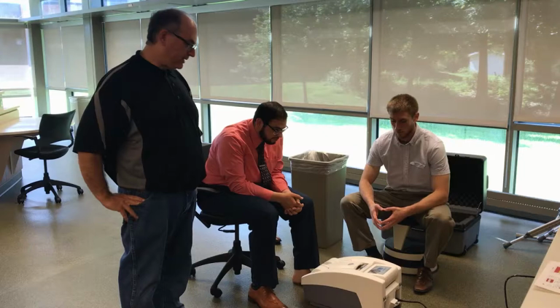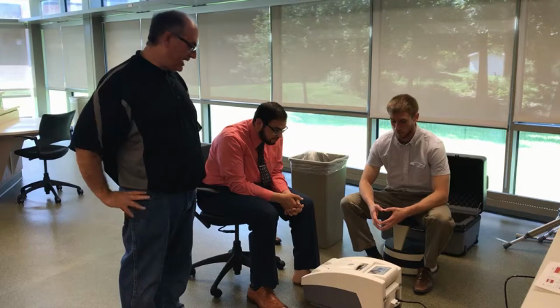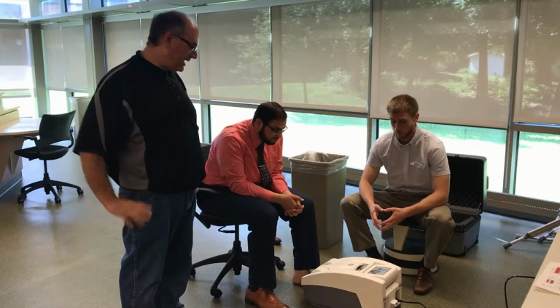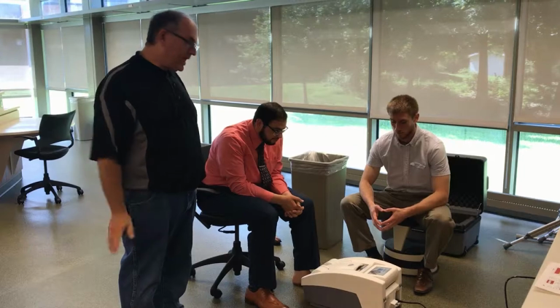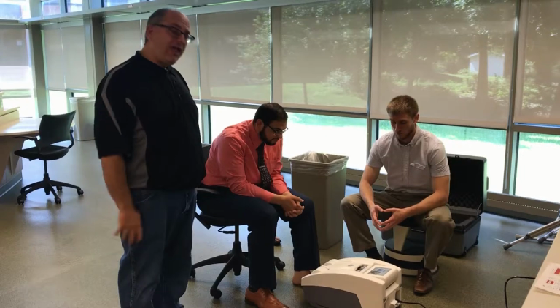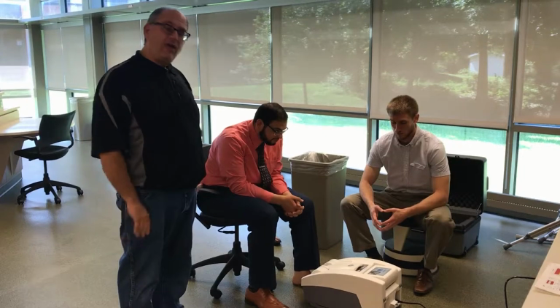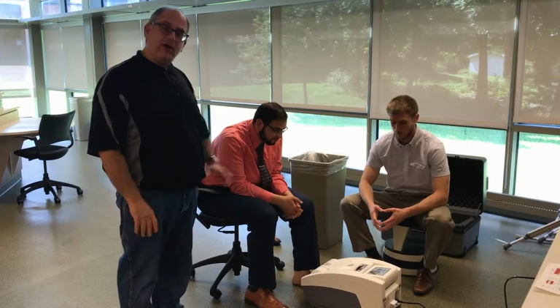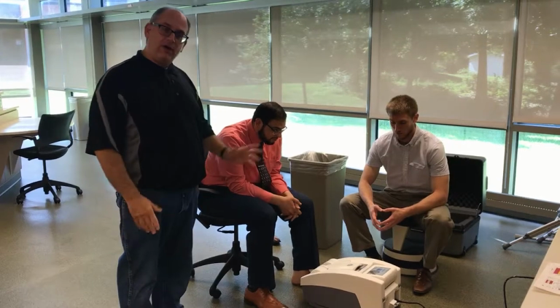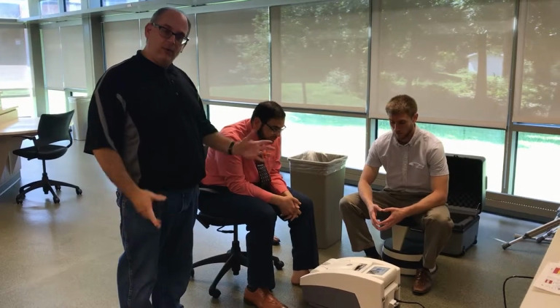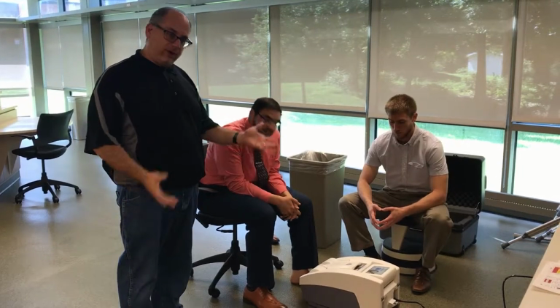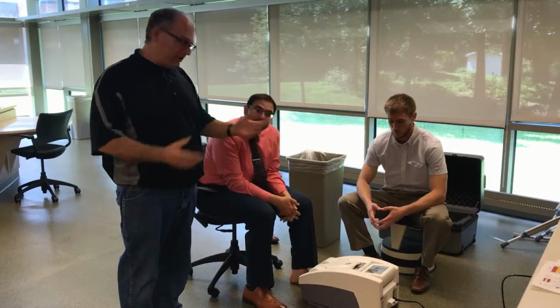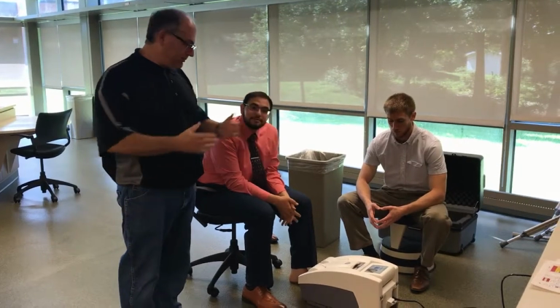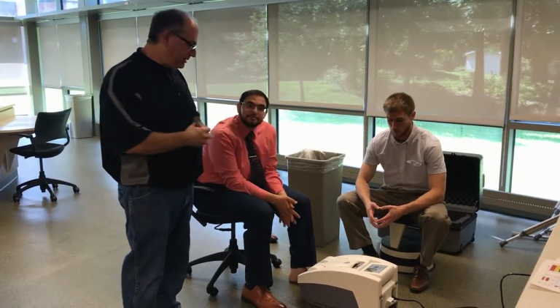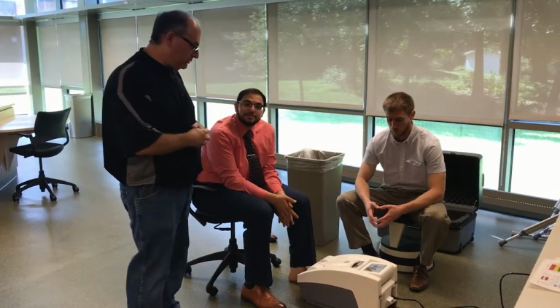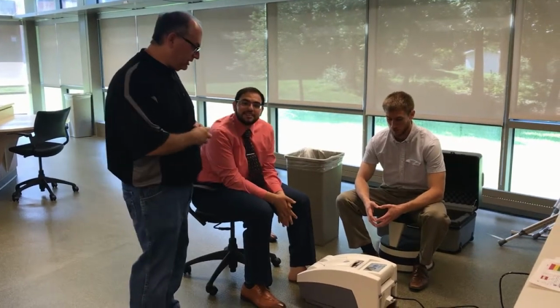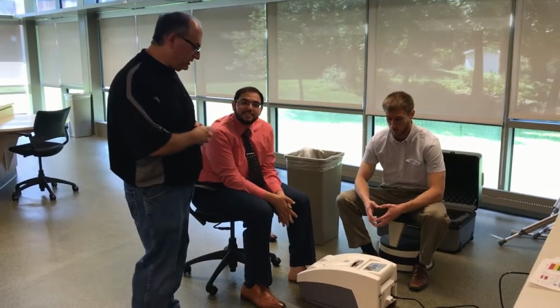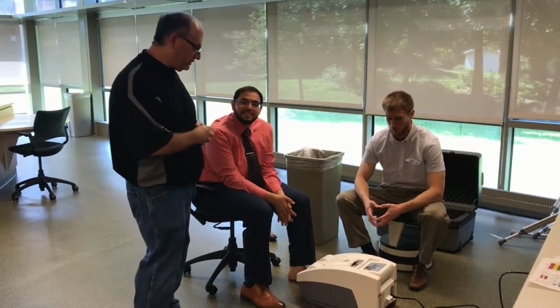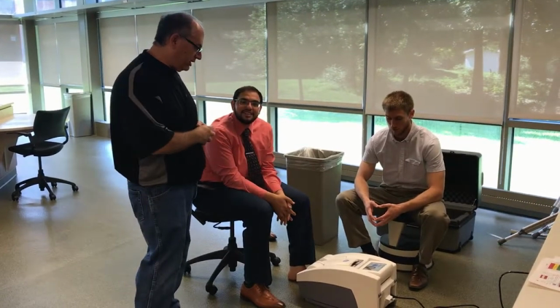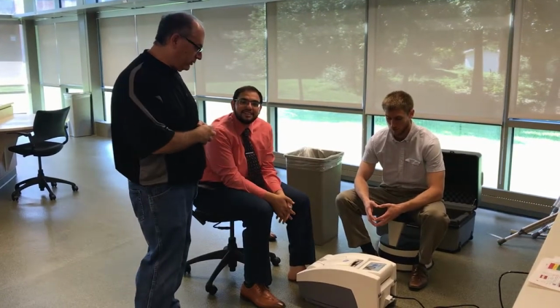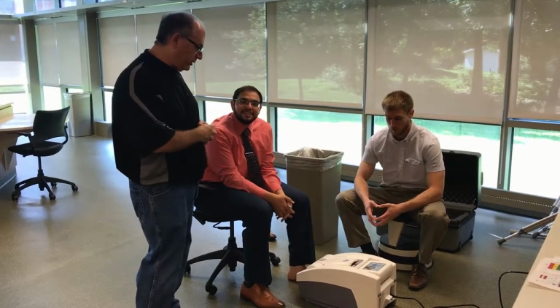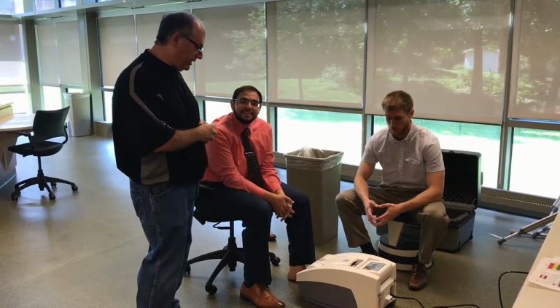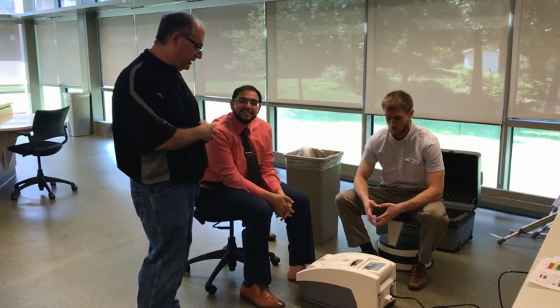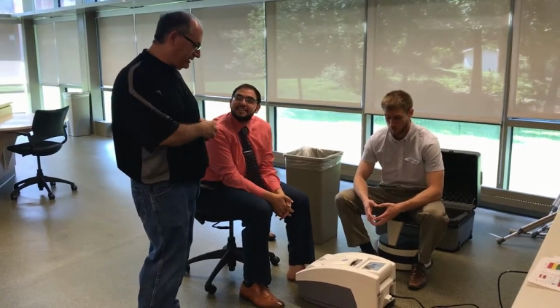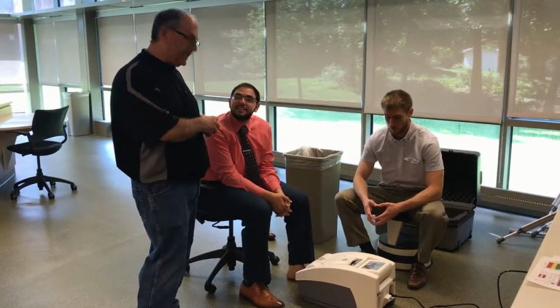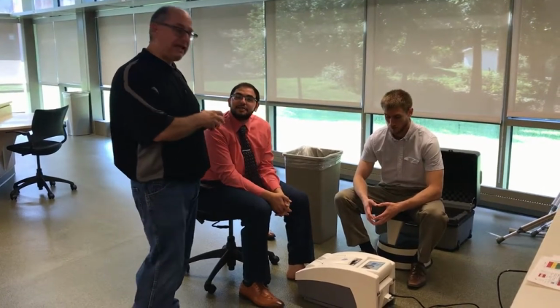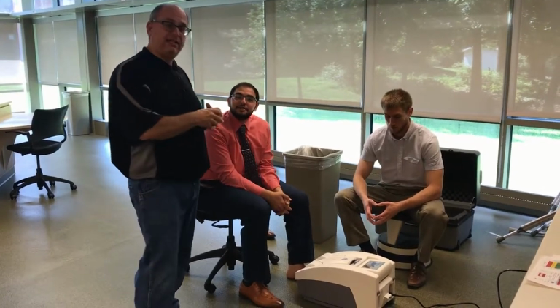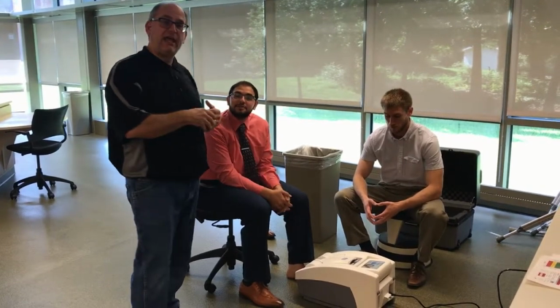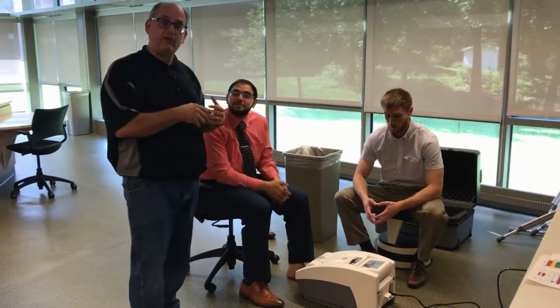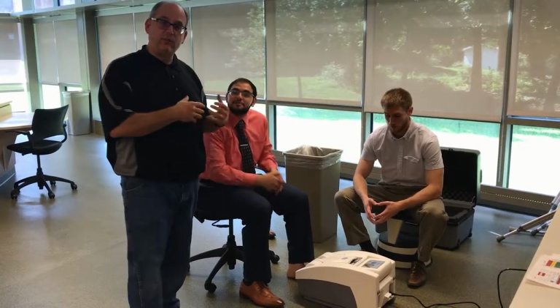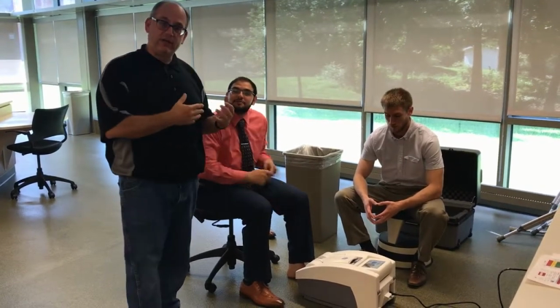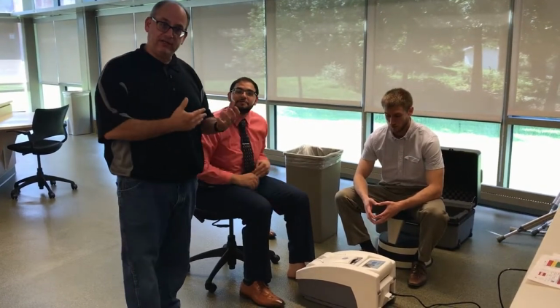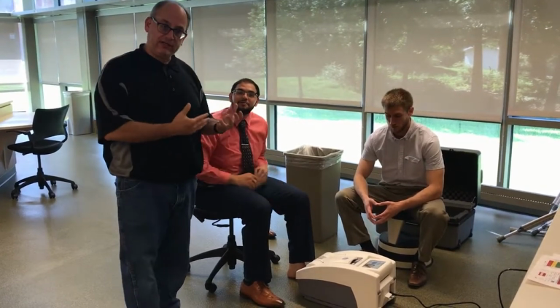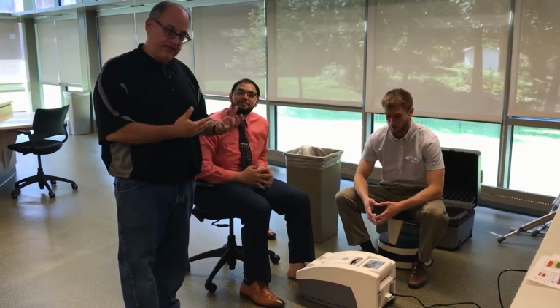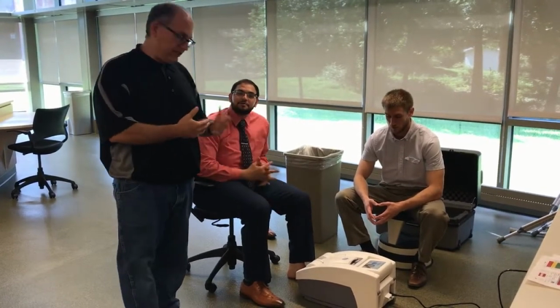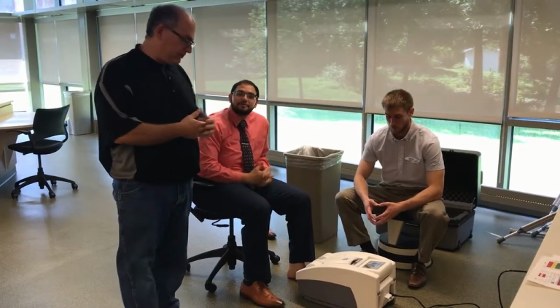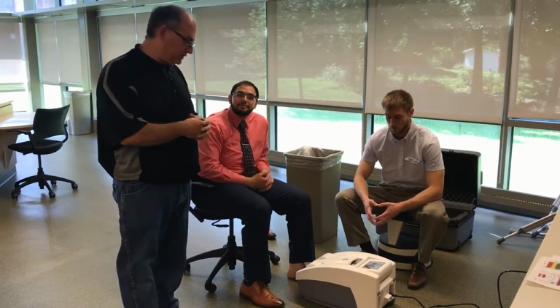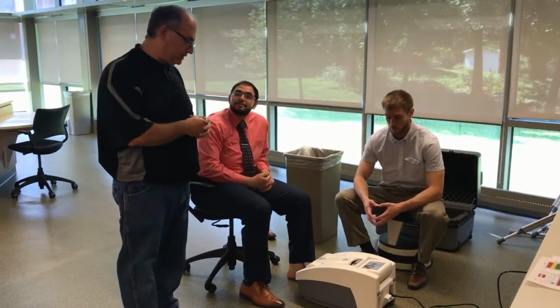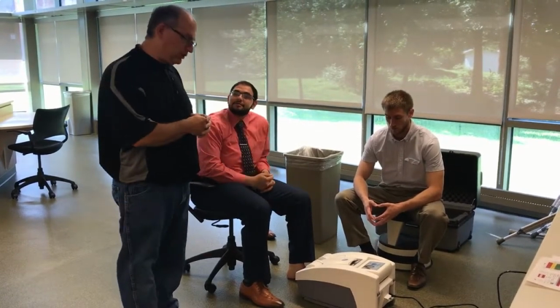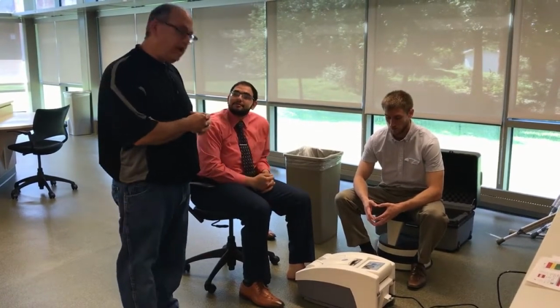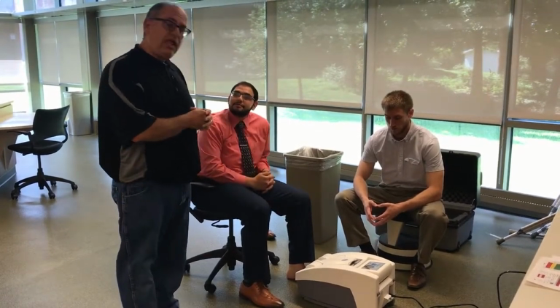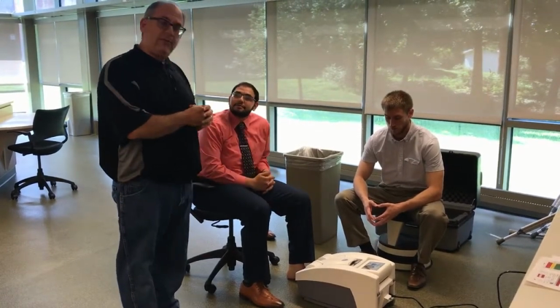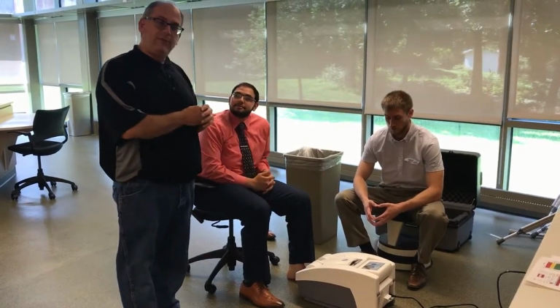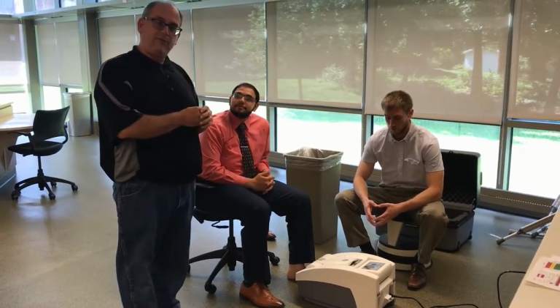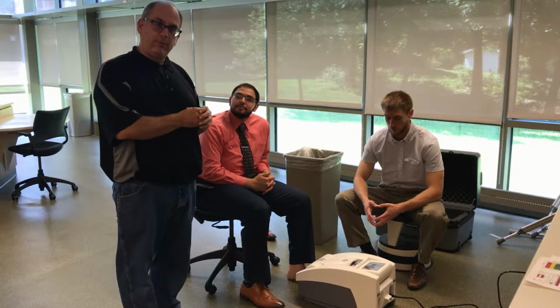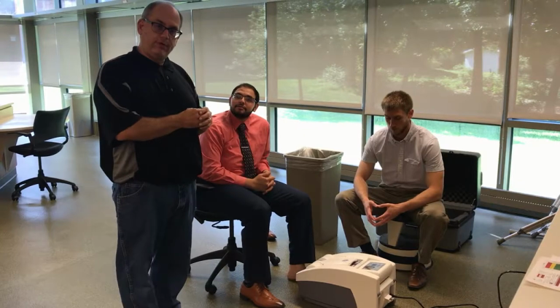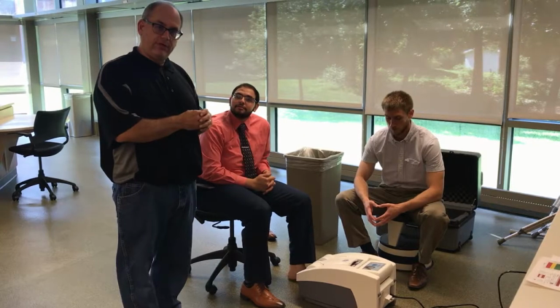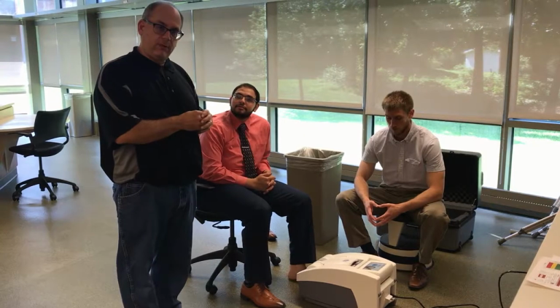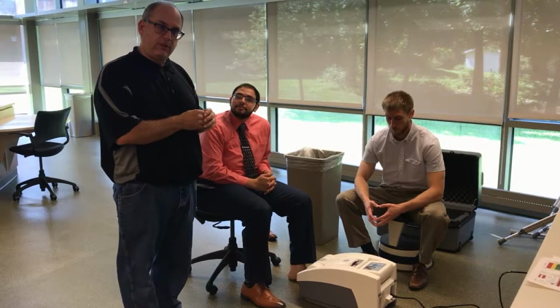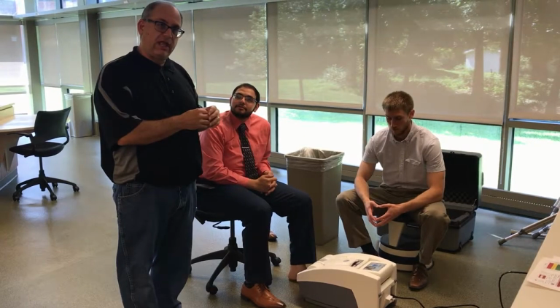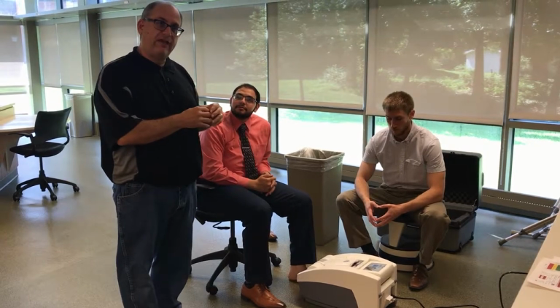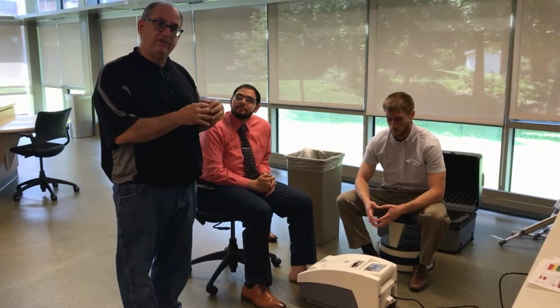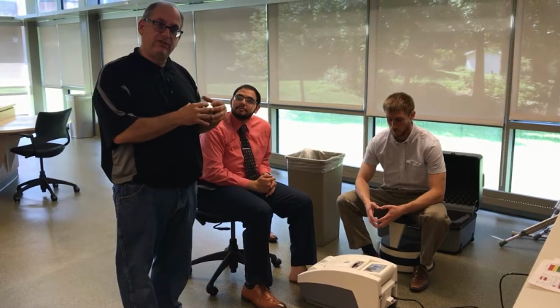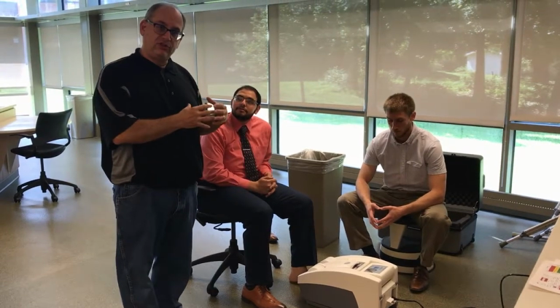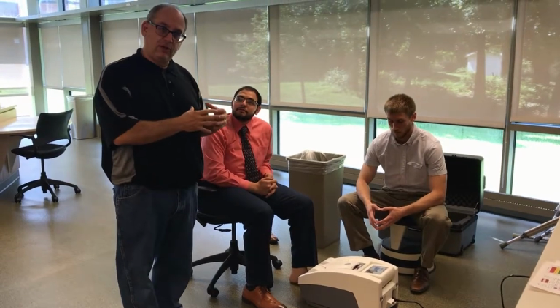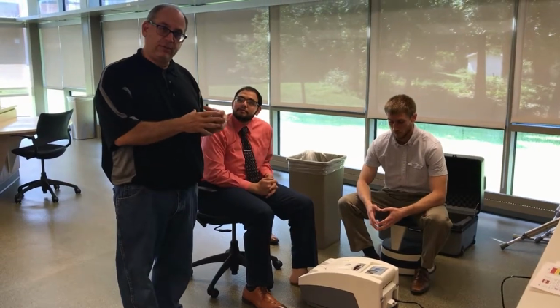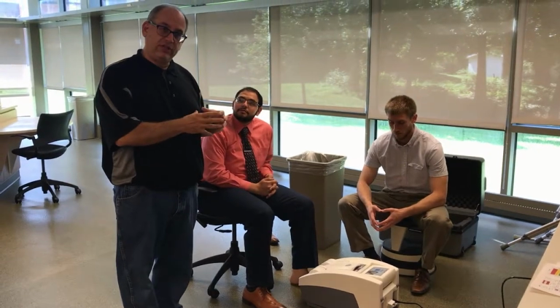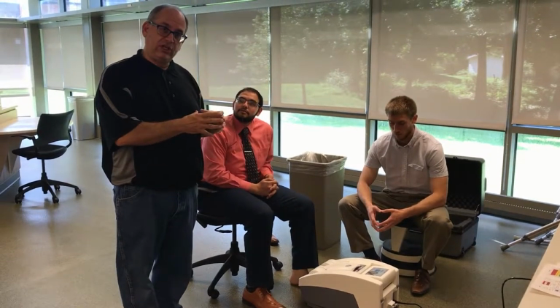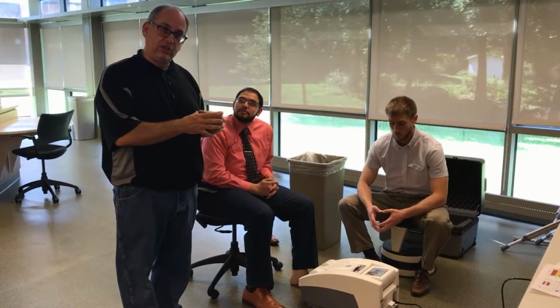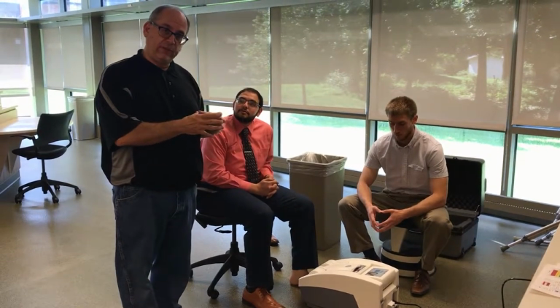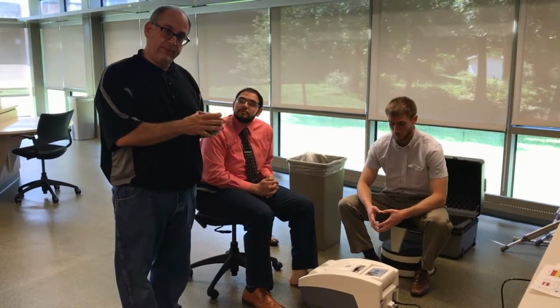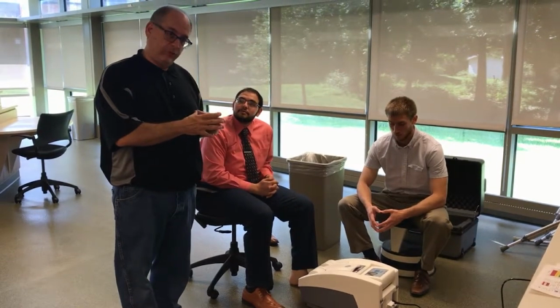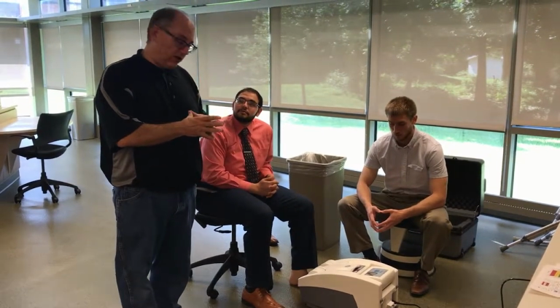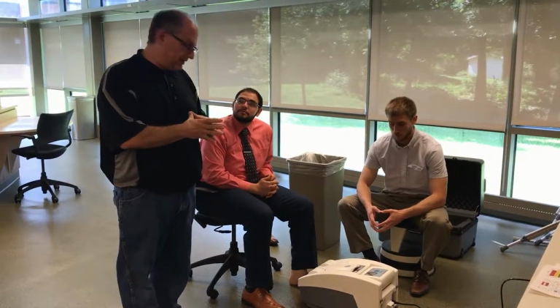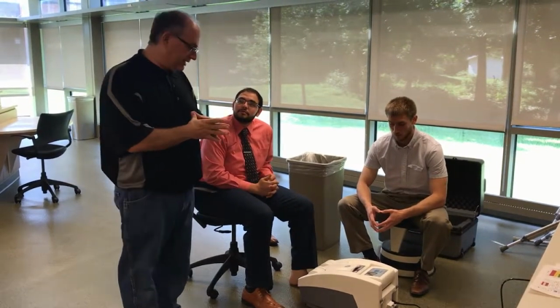Welcome. We're going to start with how to run a test procedure. But before we do that, we're going to have to start with the QA process.